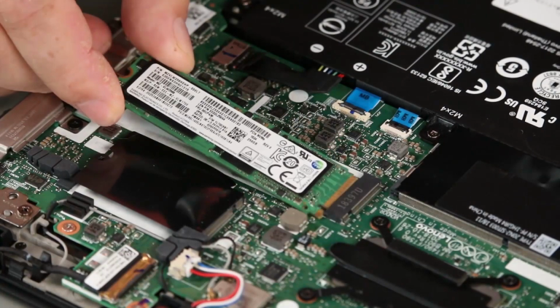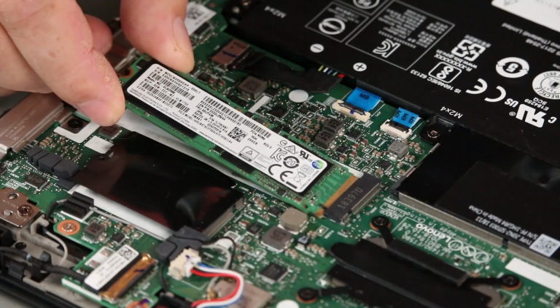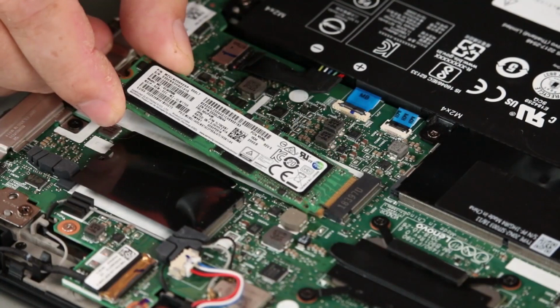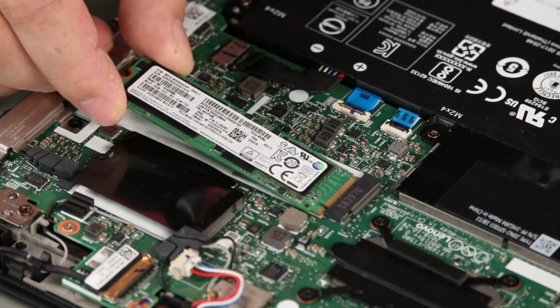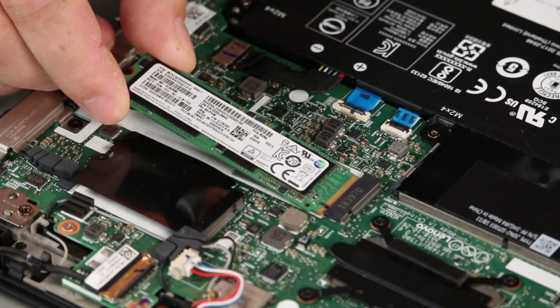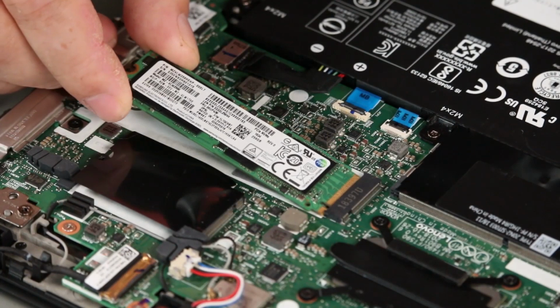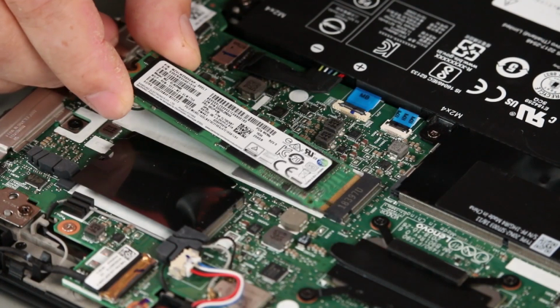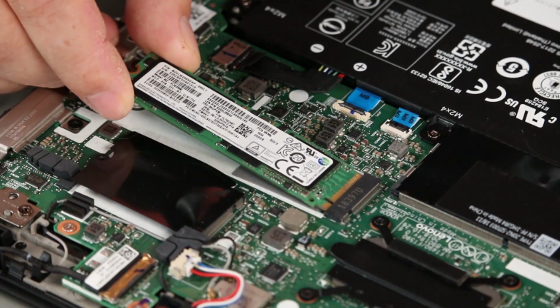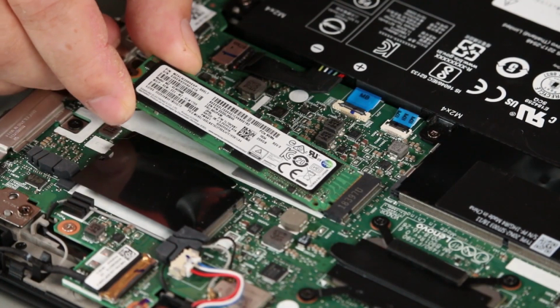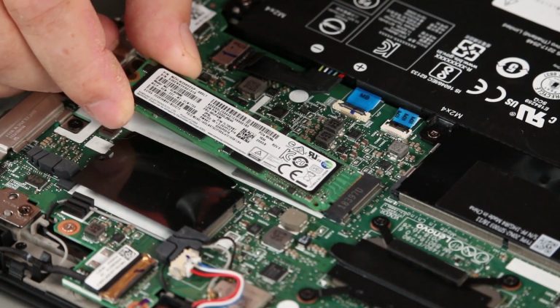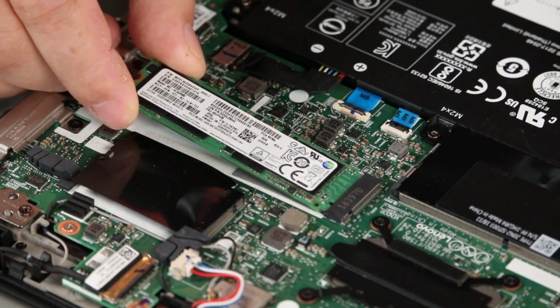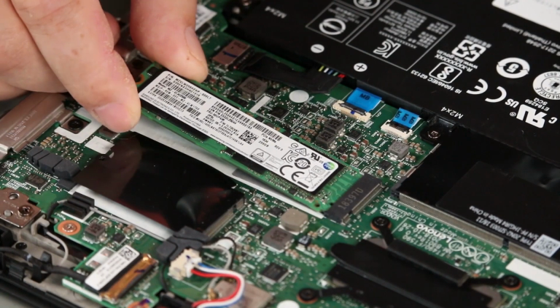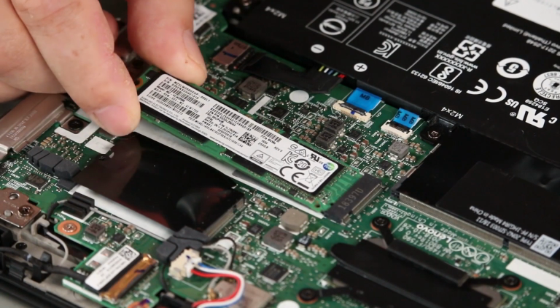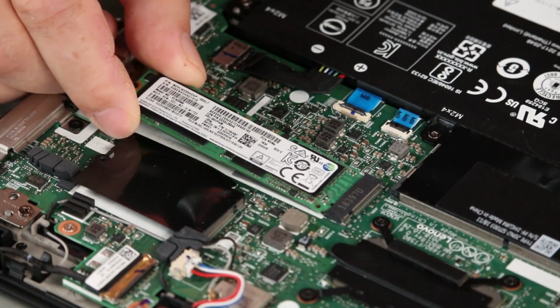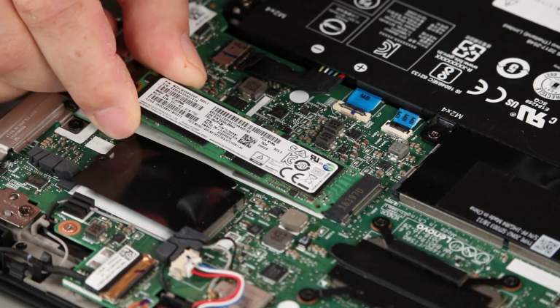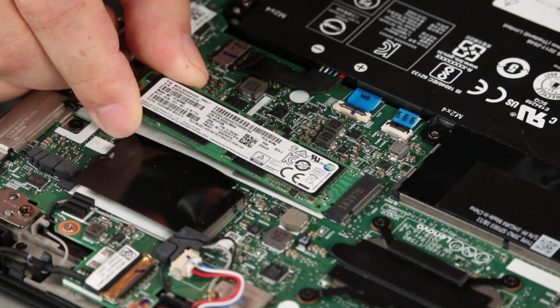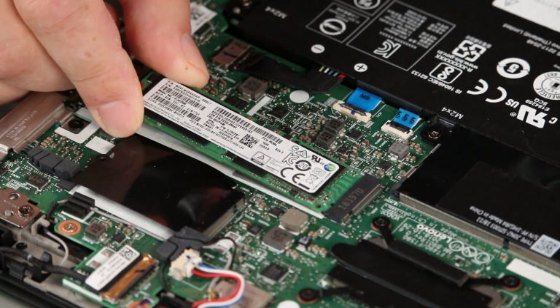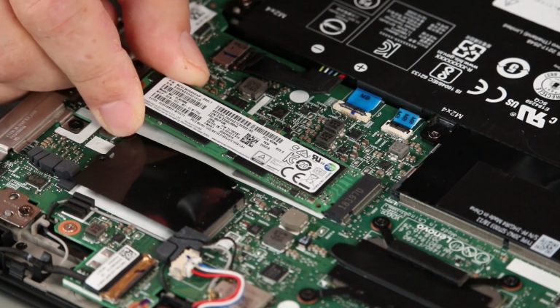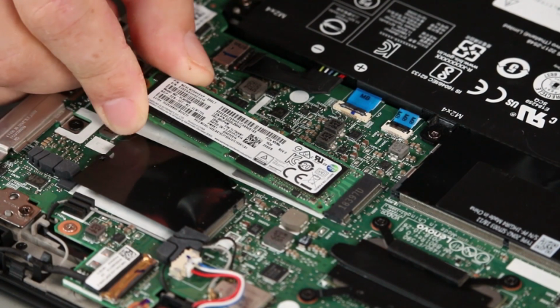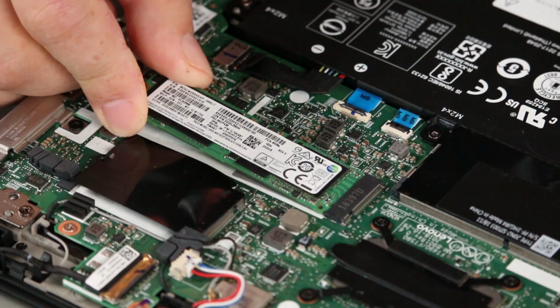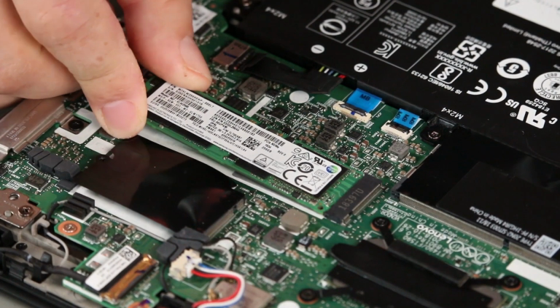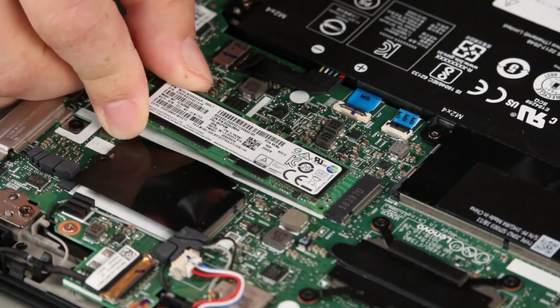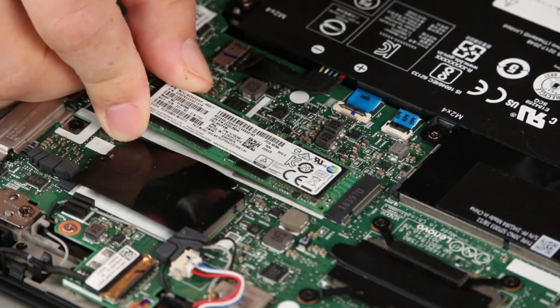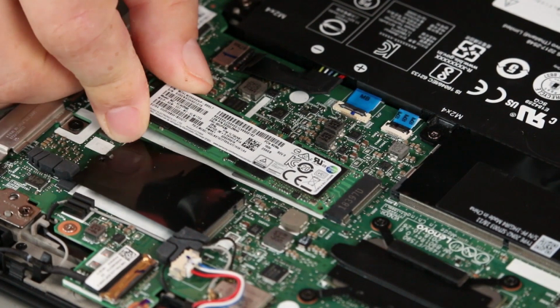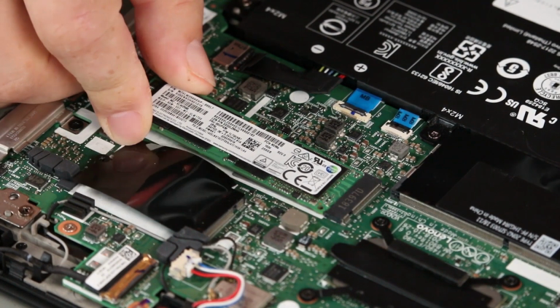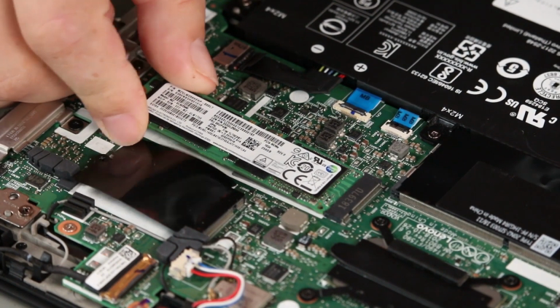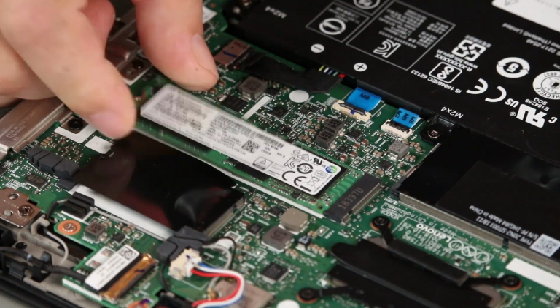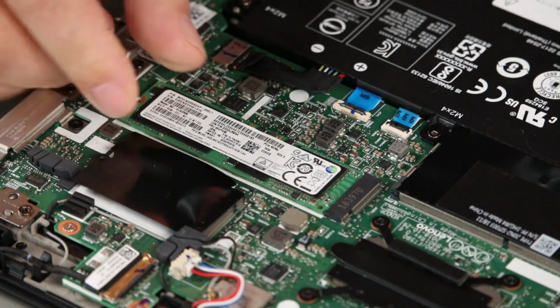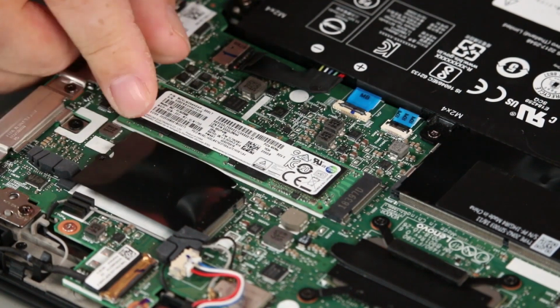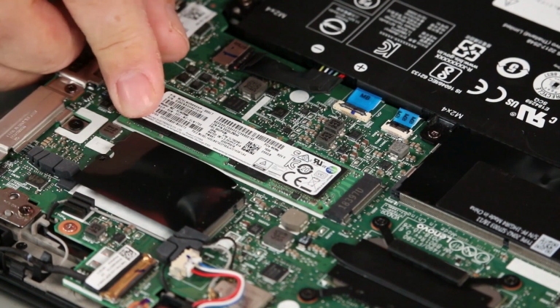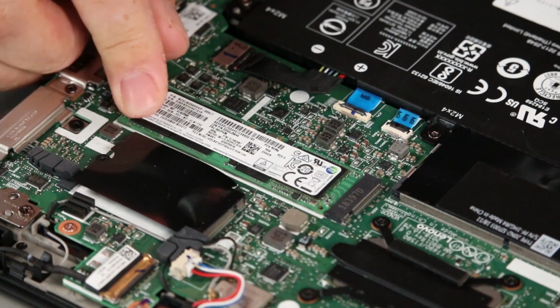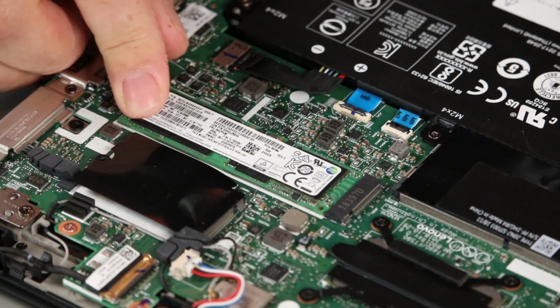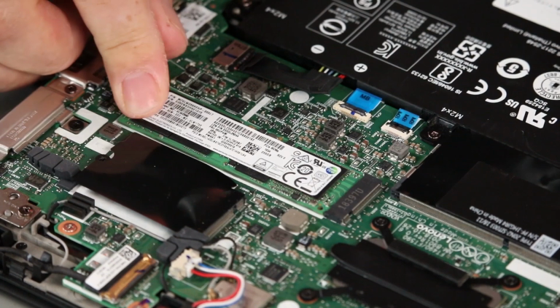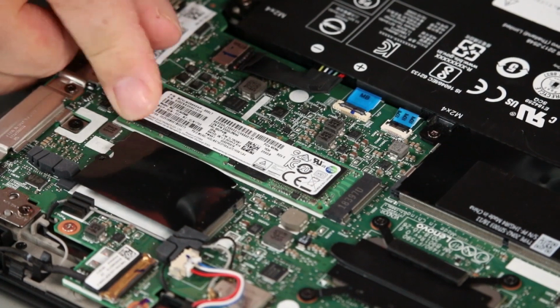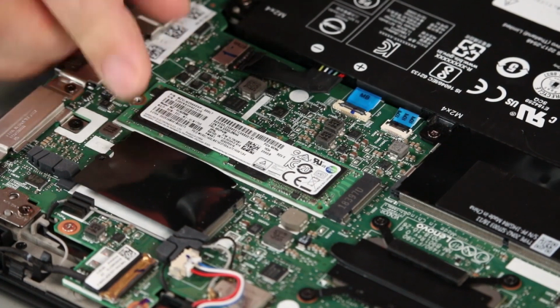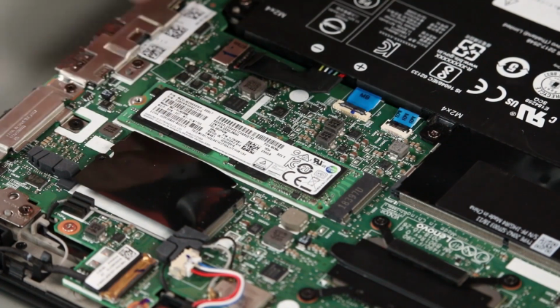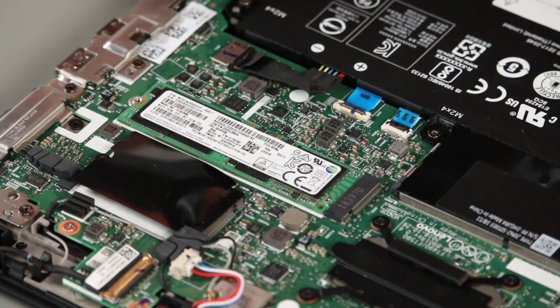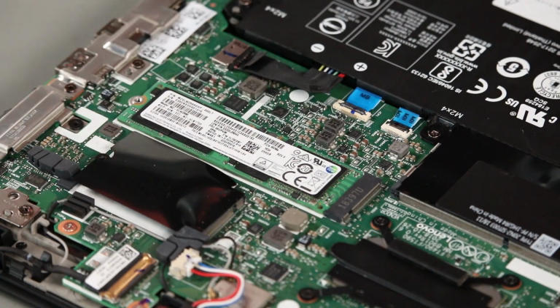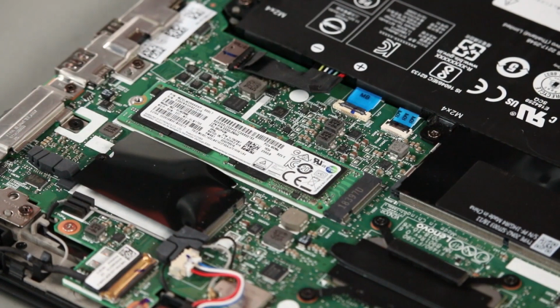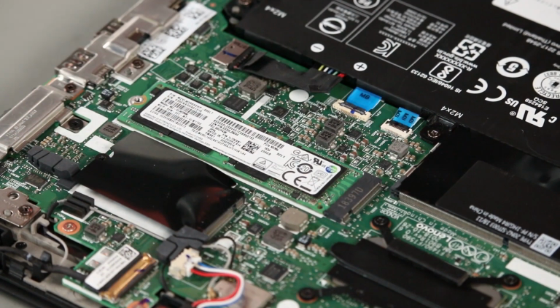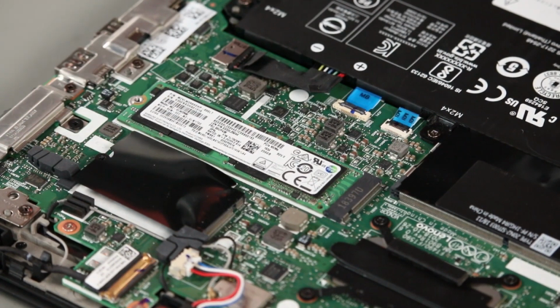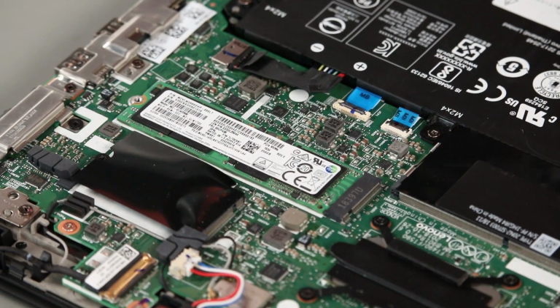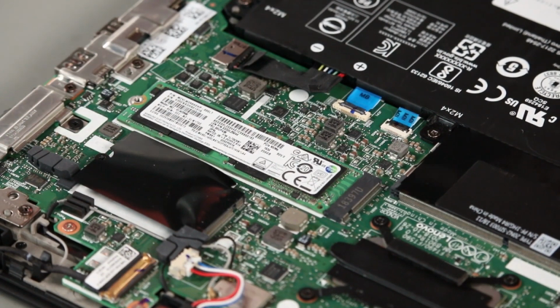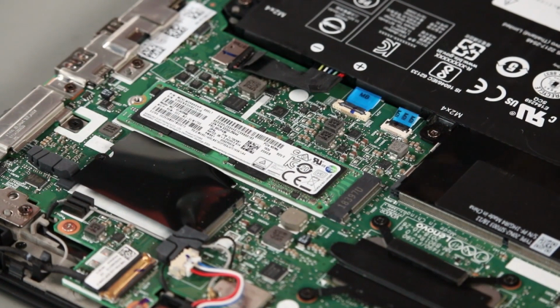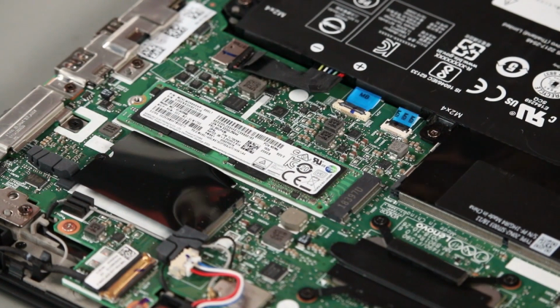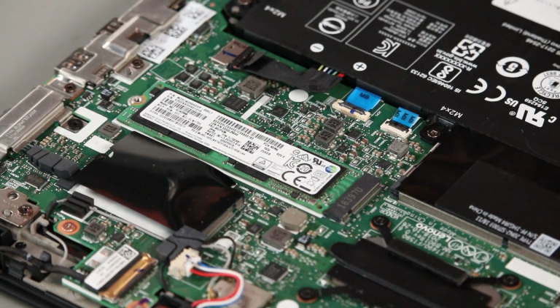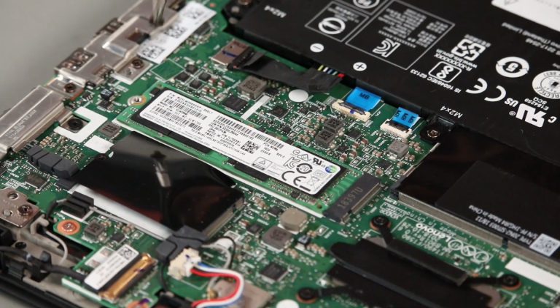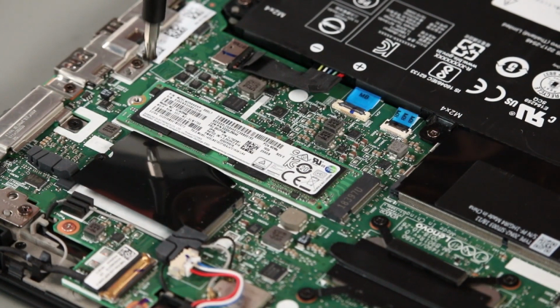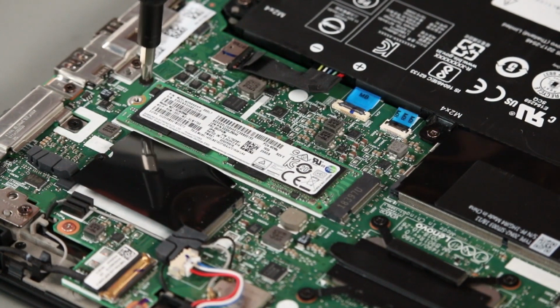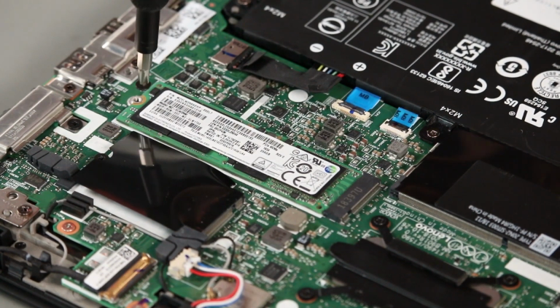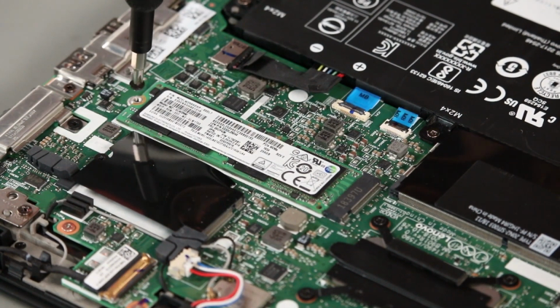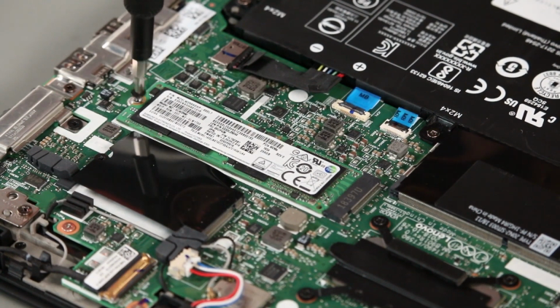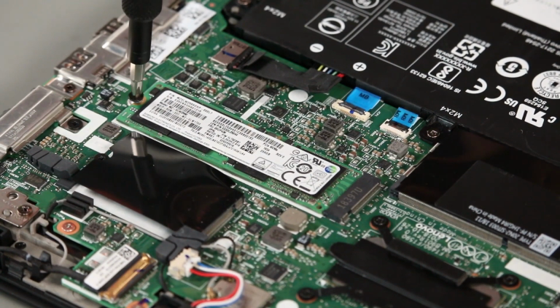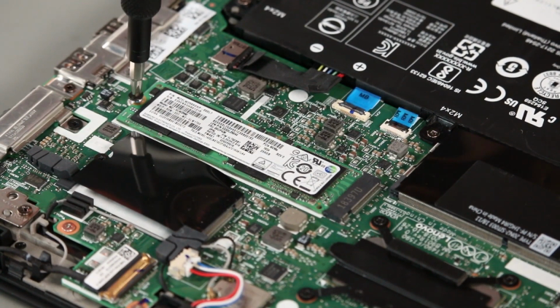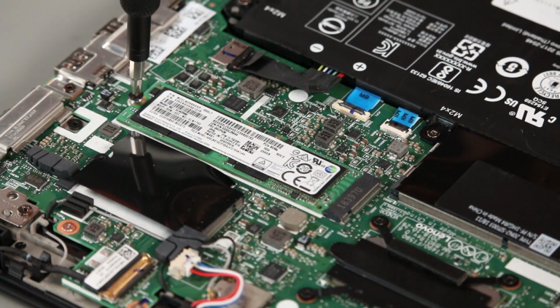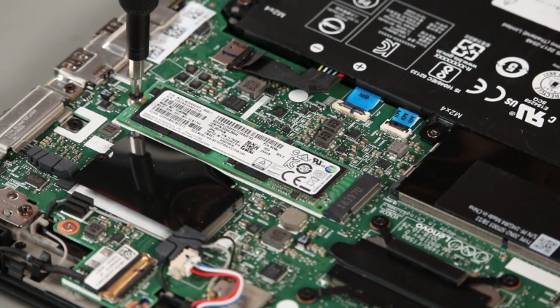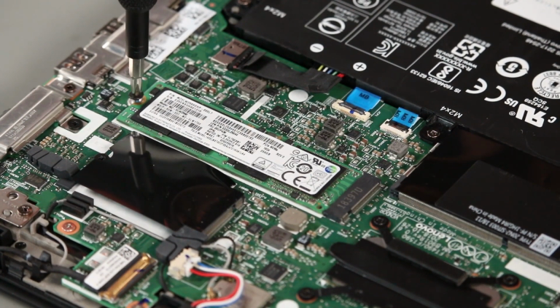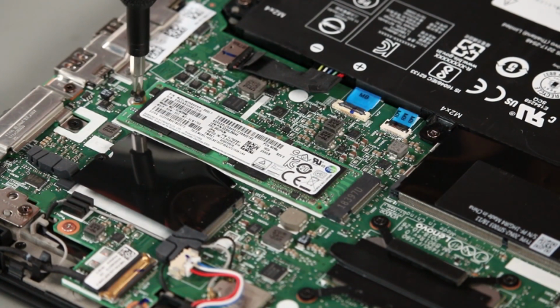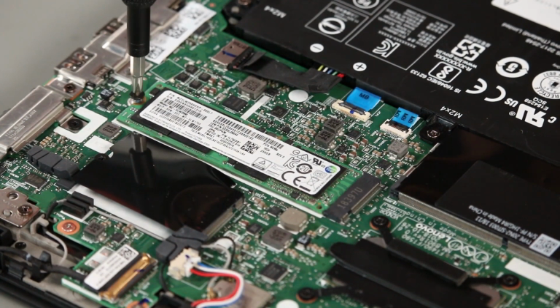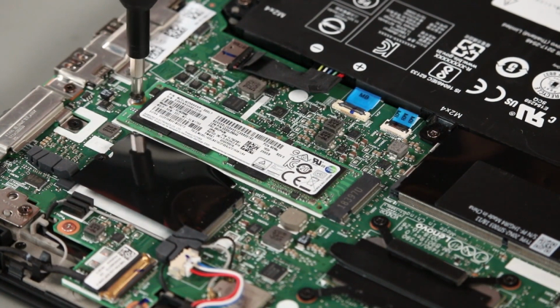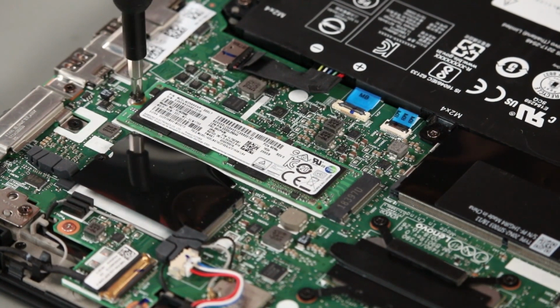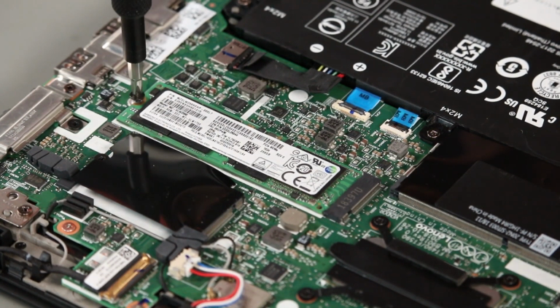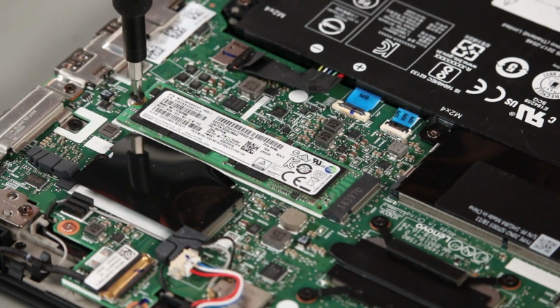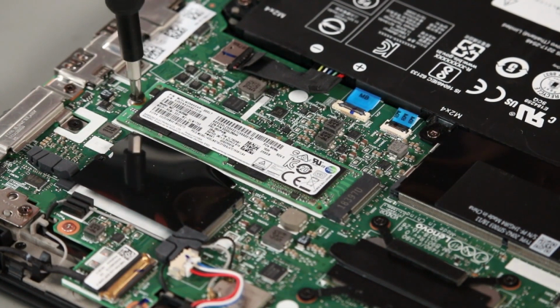Insert the drive into the slot. Install a single screw.